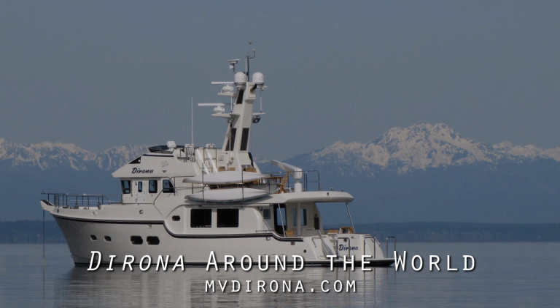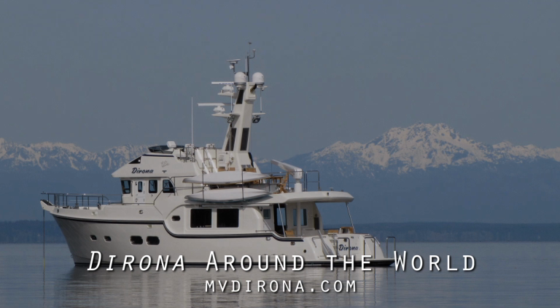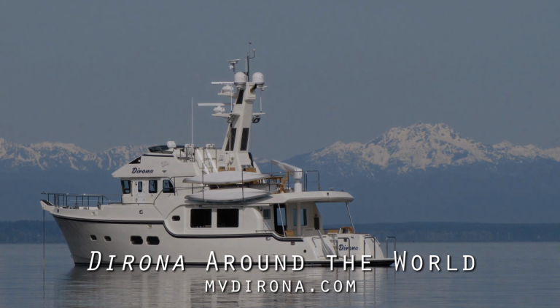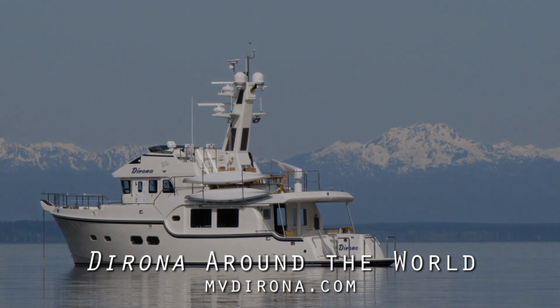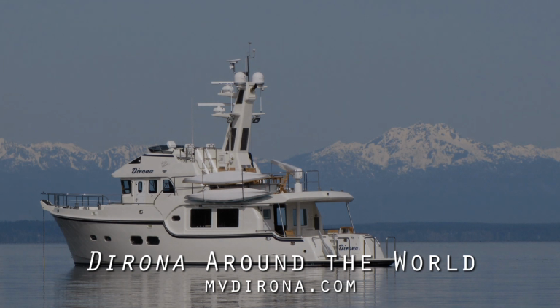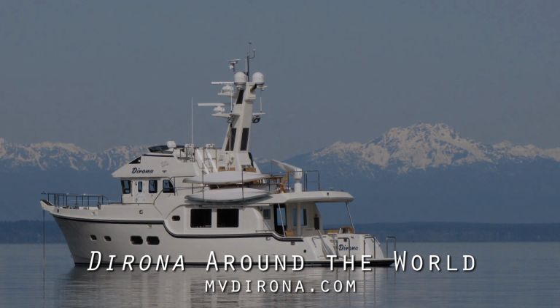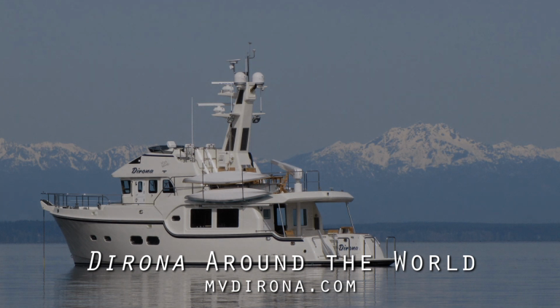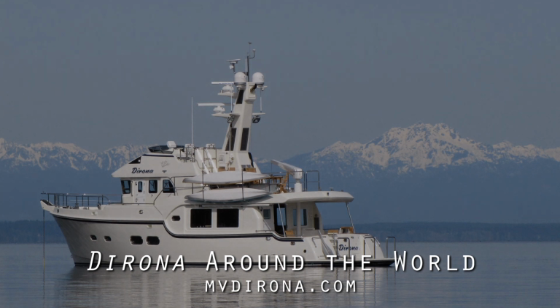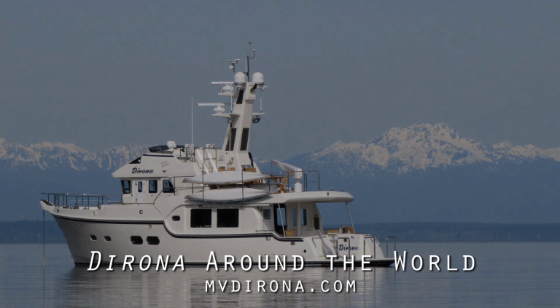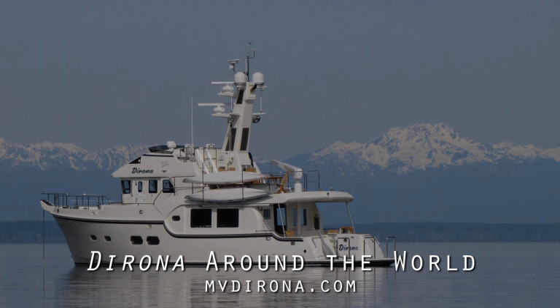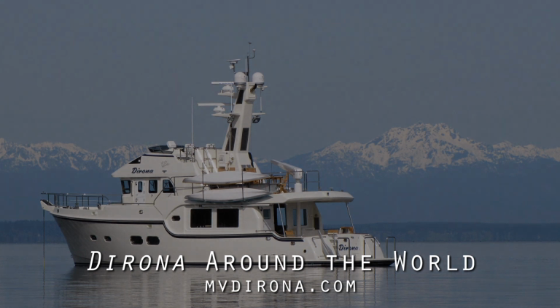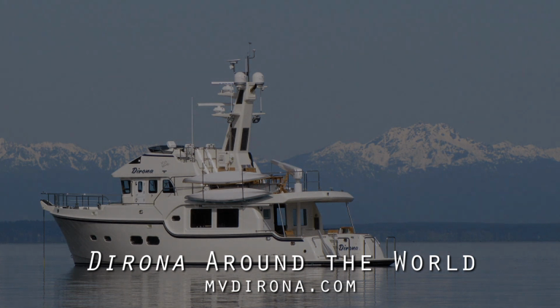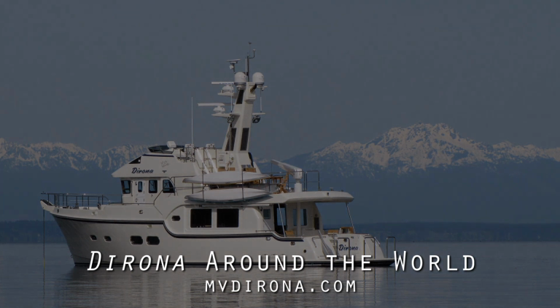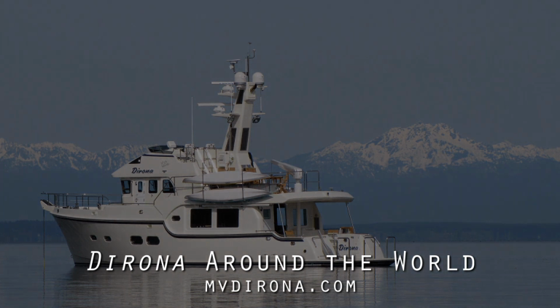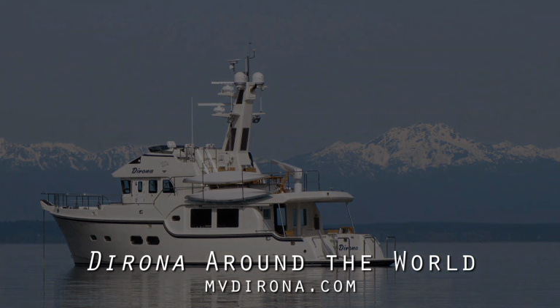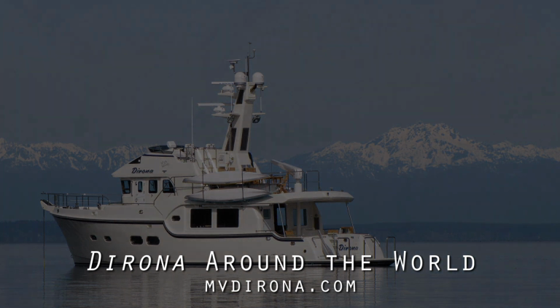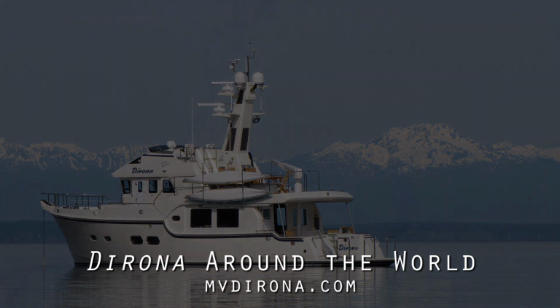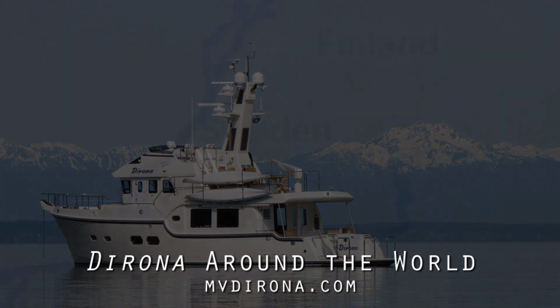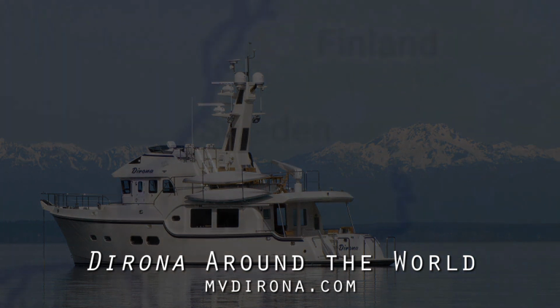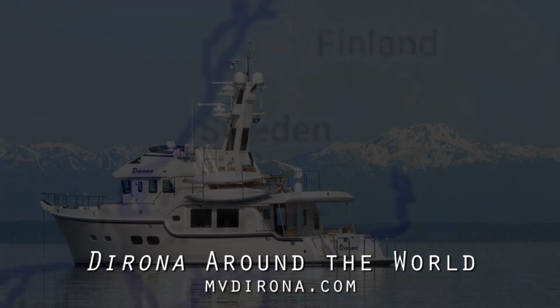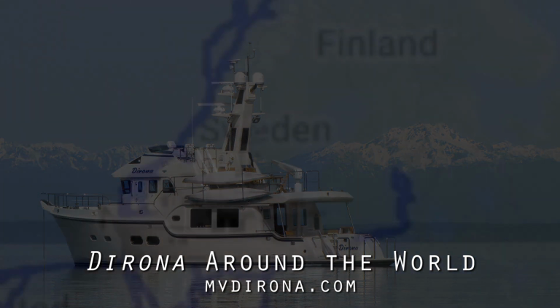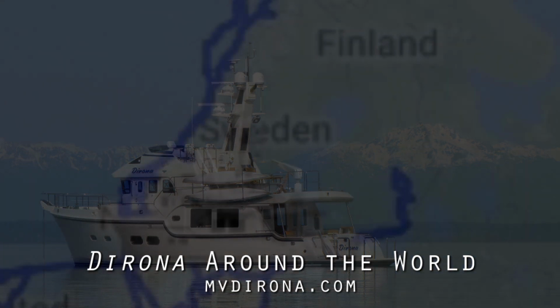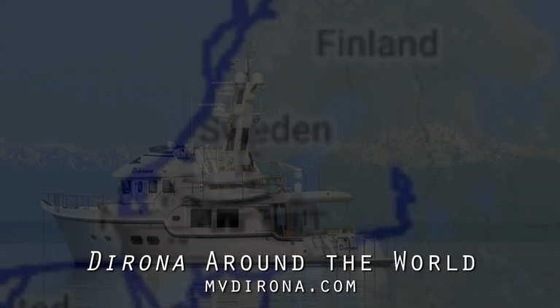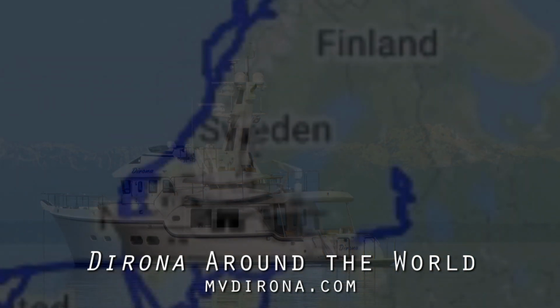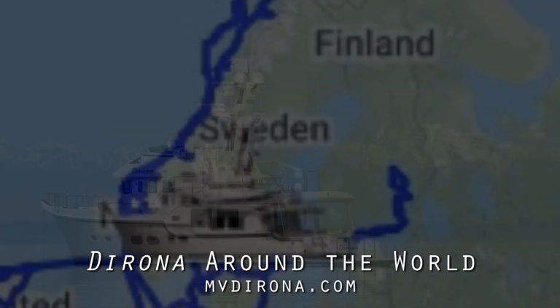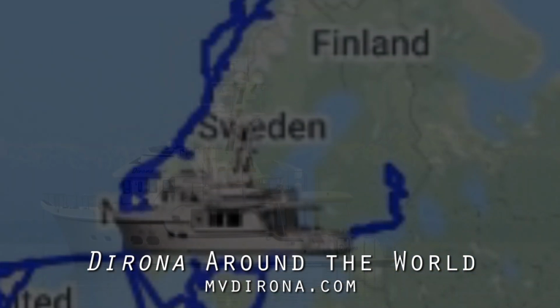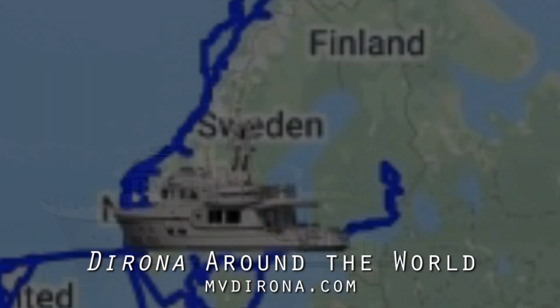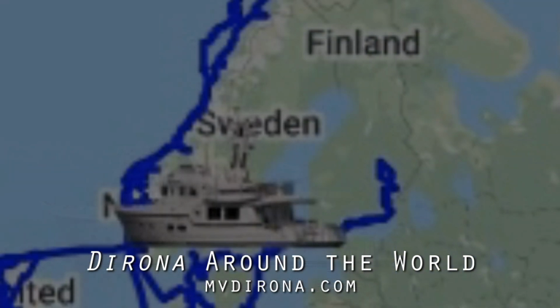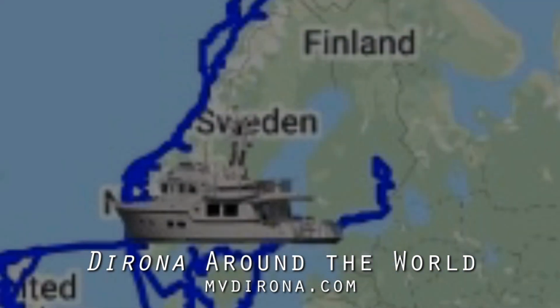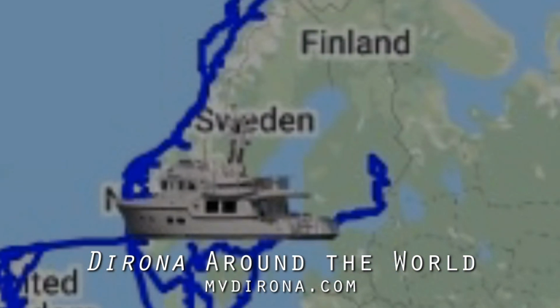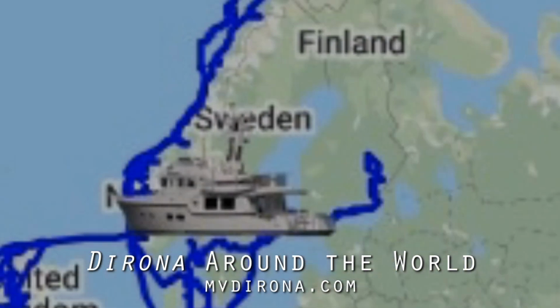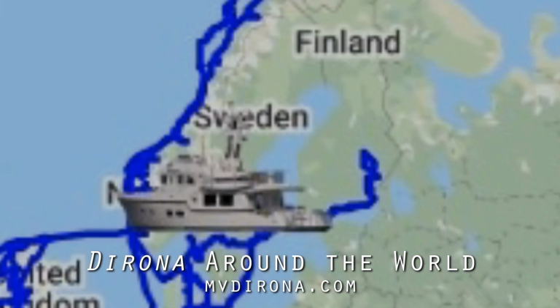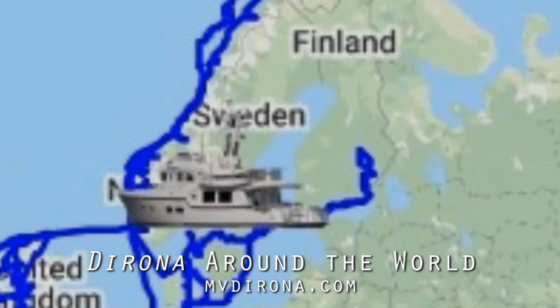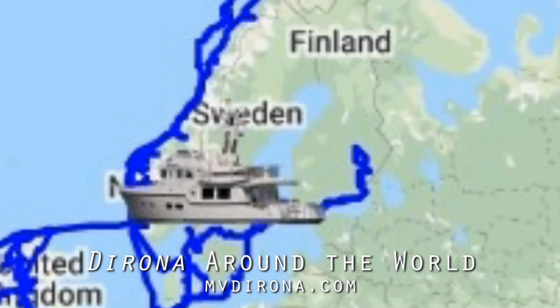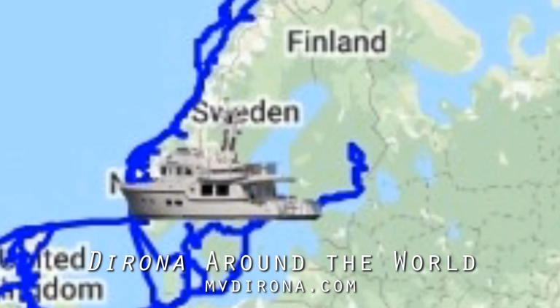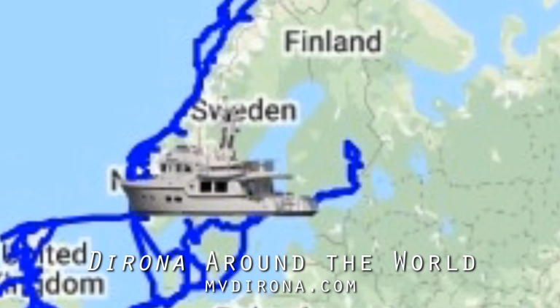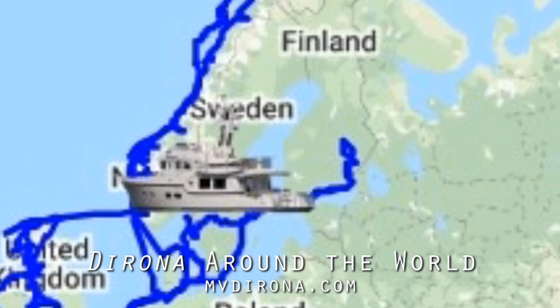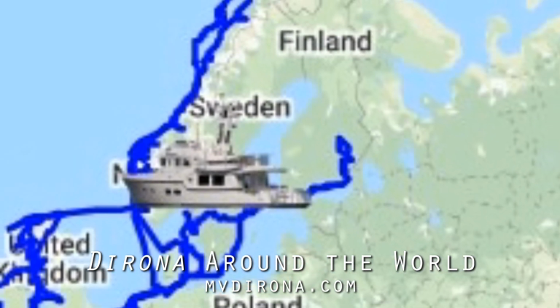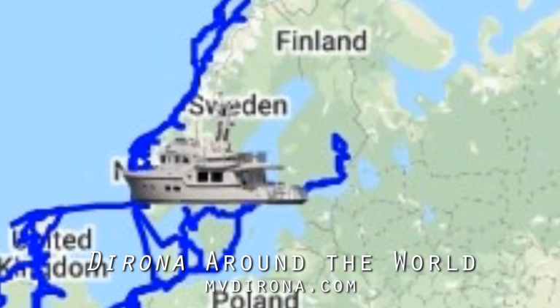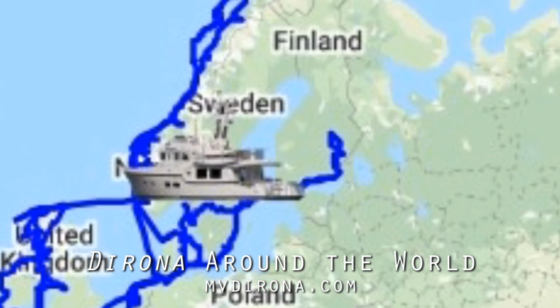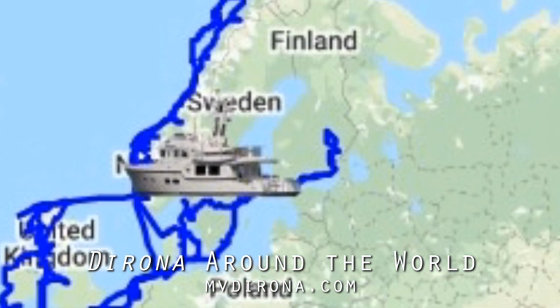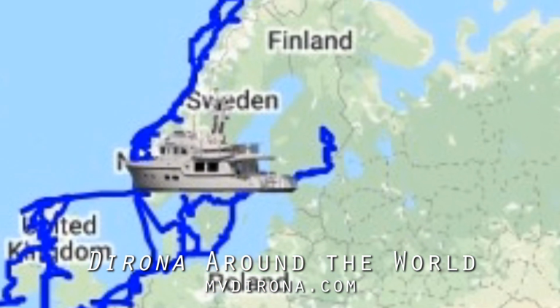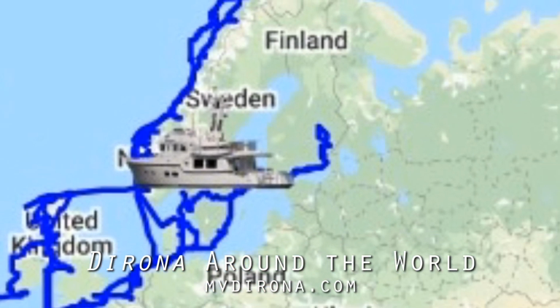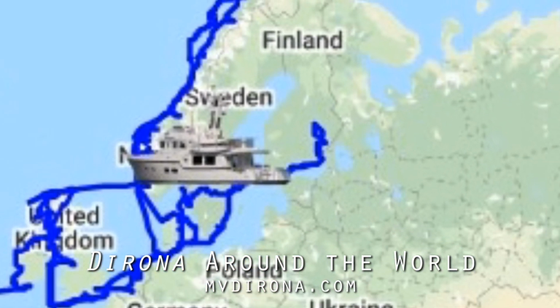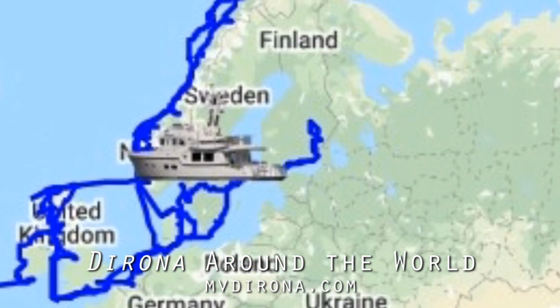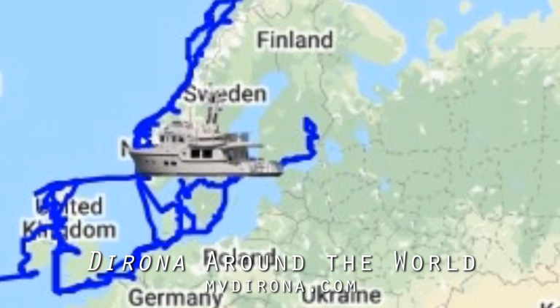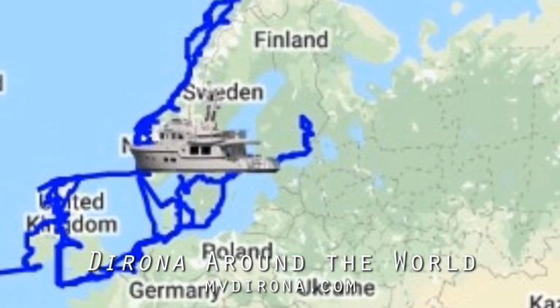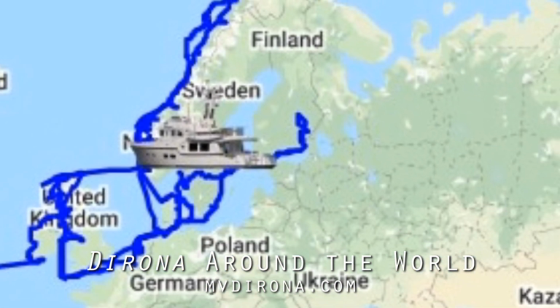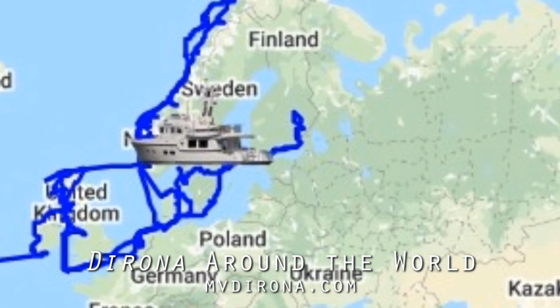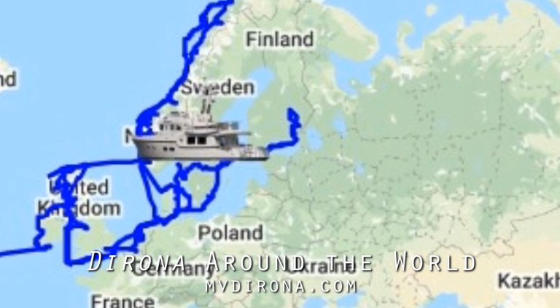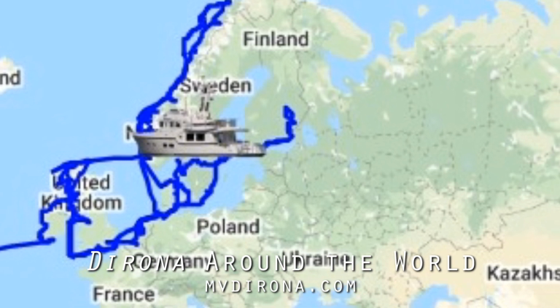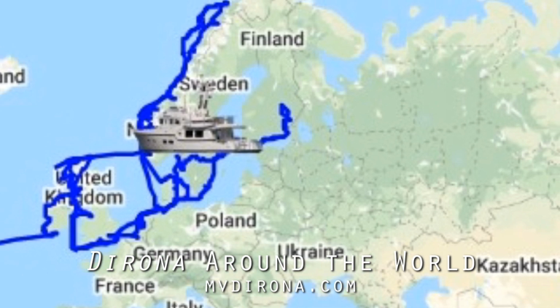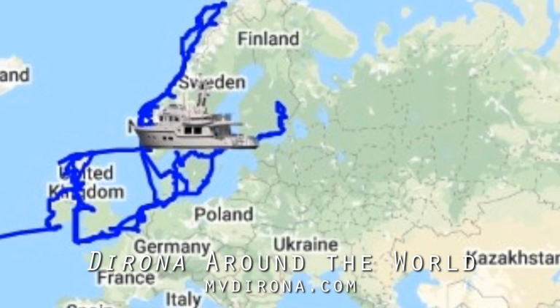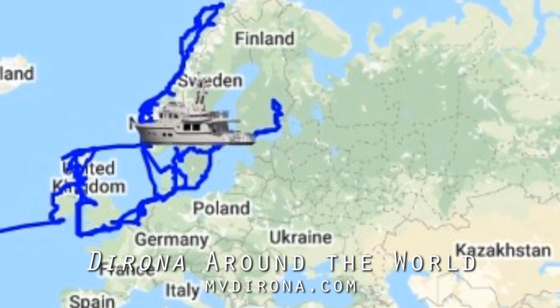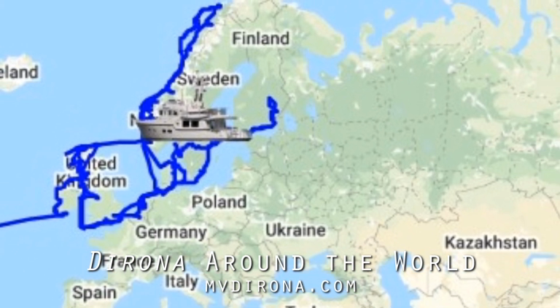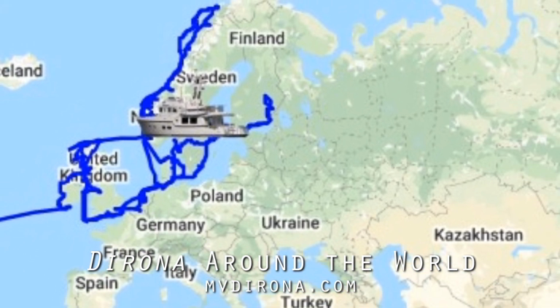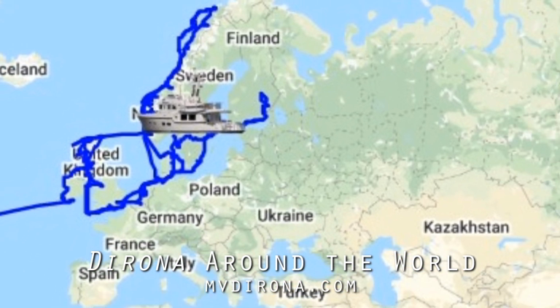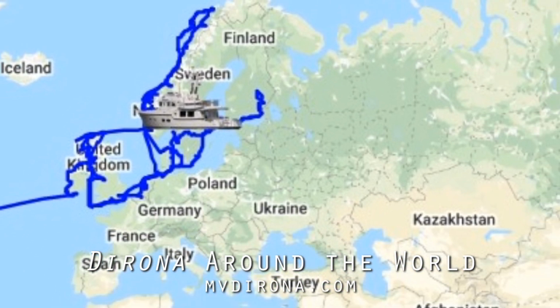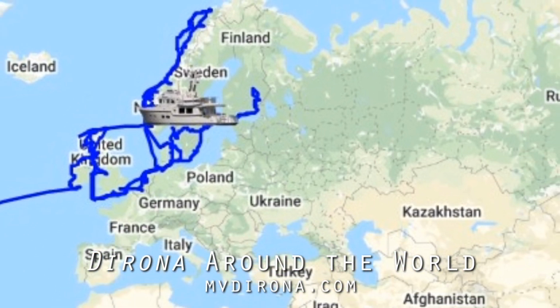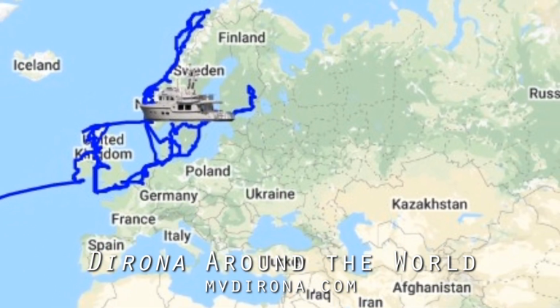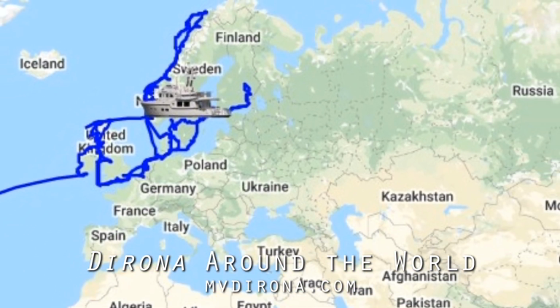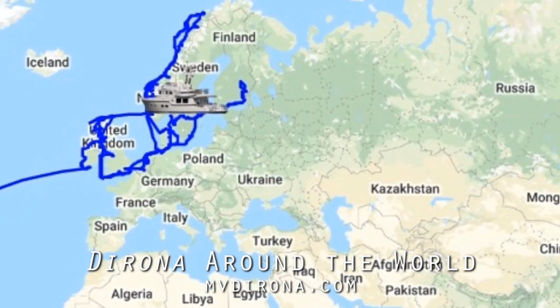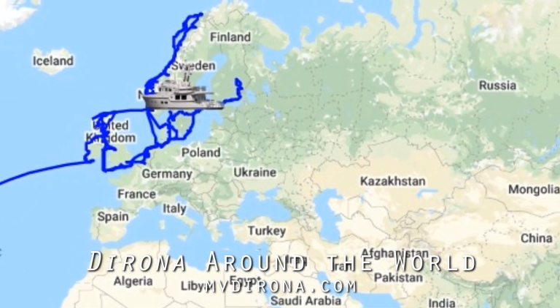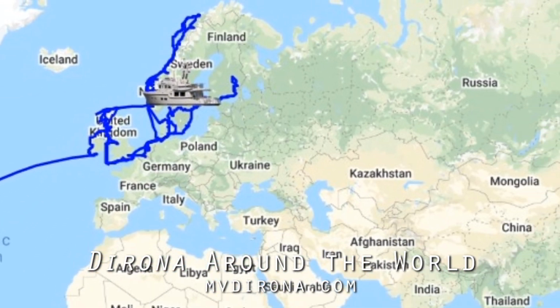In September of 2012, we left our home port of Seattle on a trip around the world in our Nordhaven 52, Dorona.